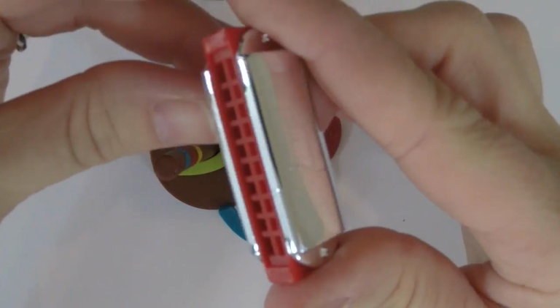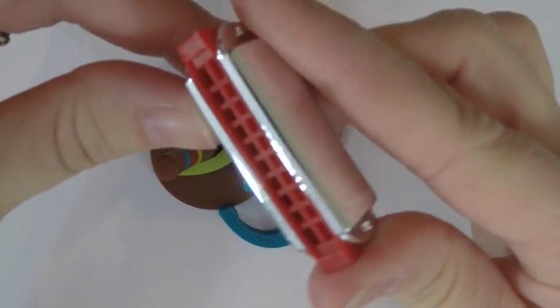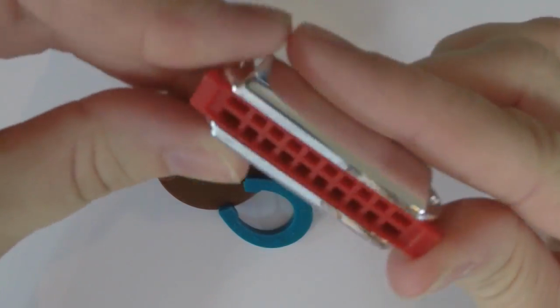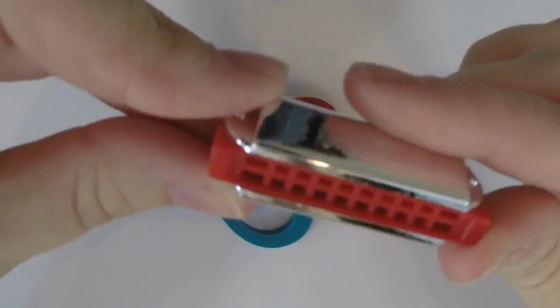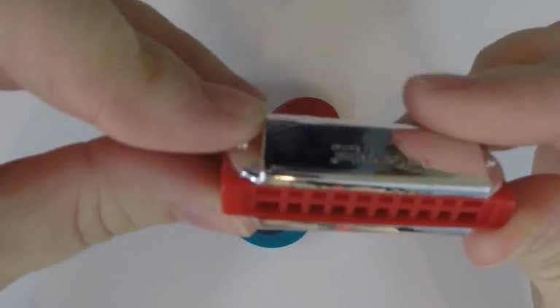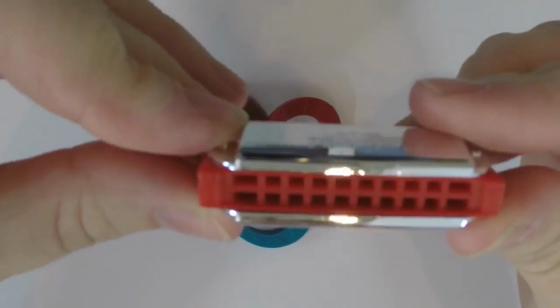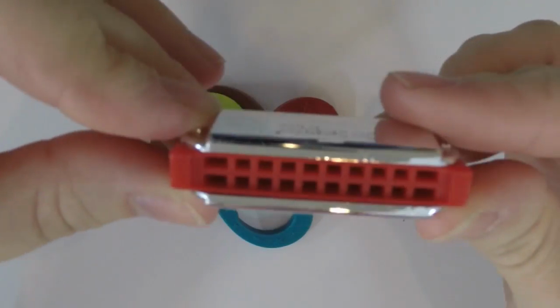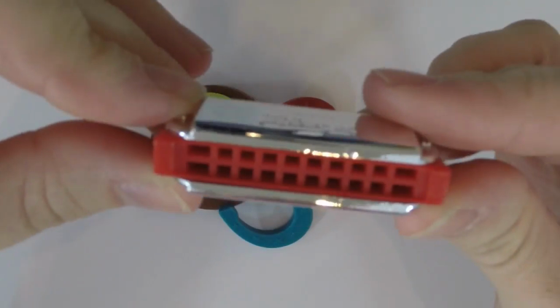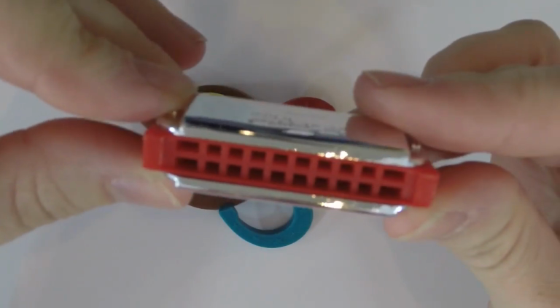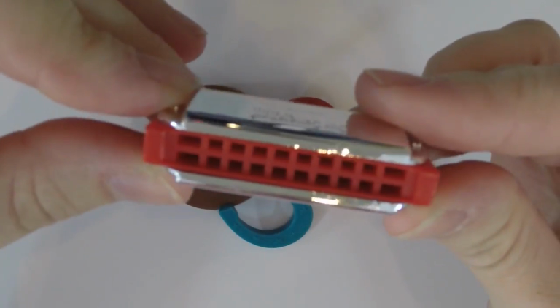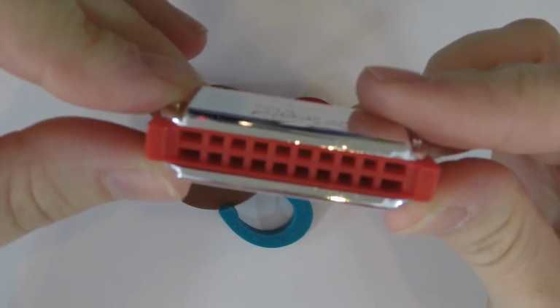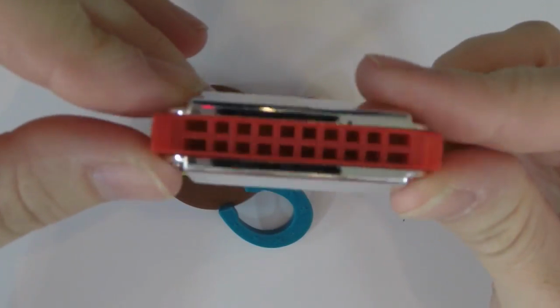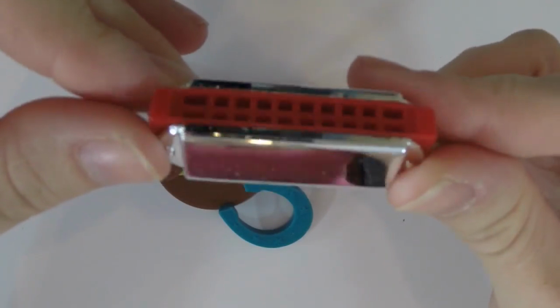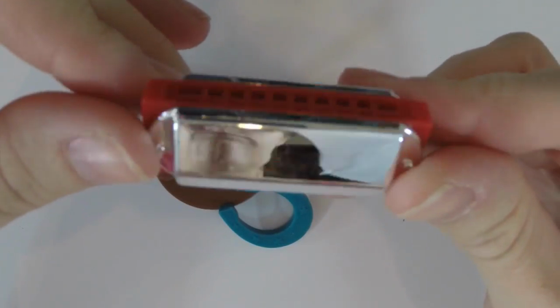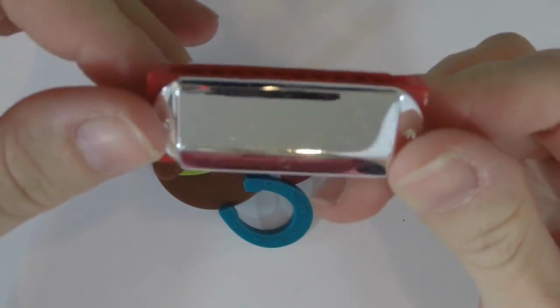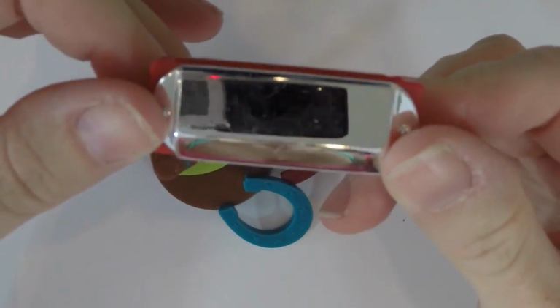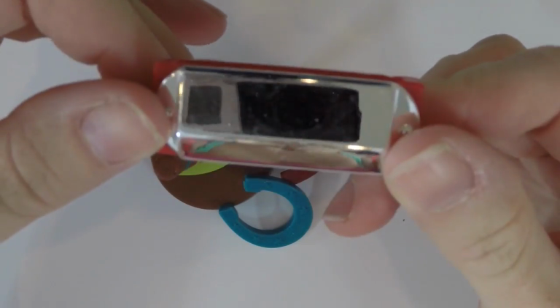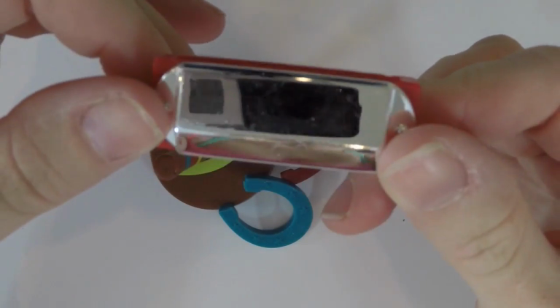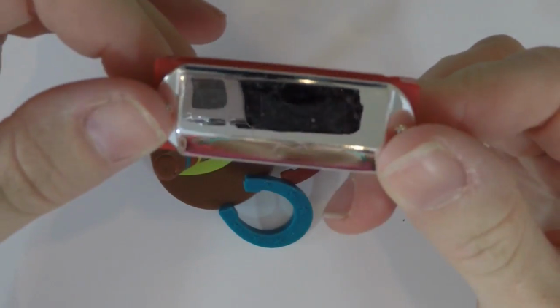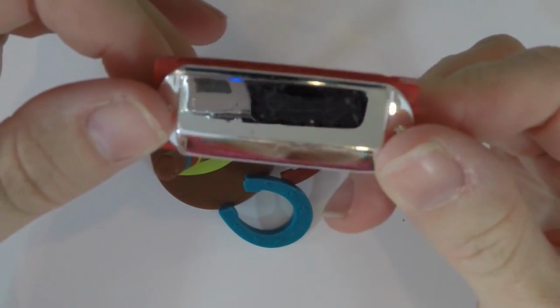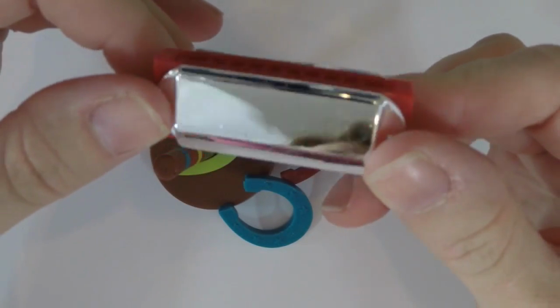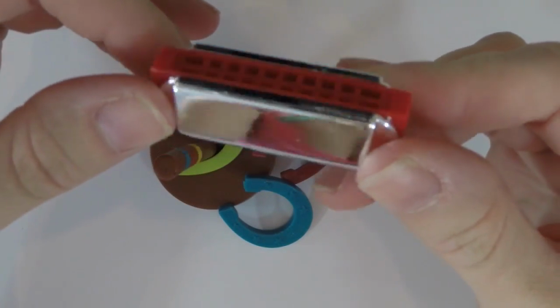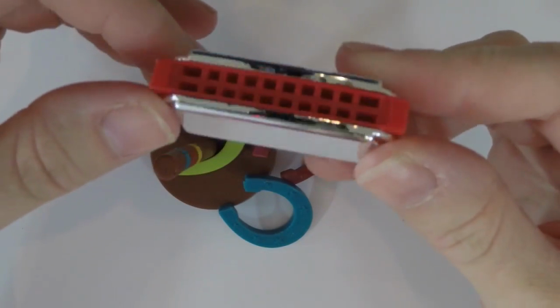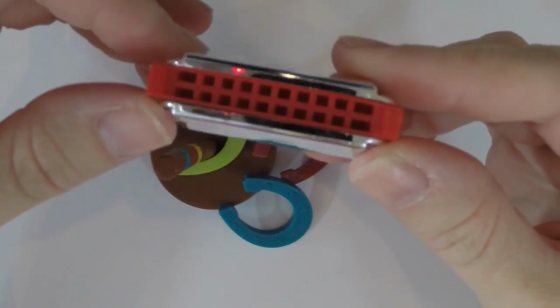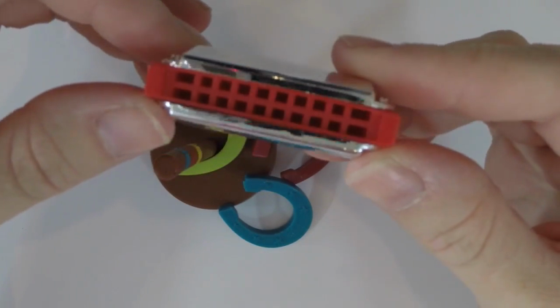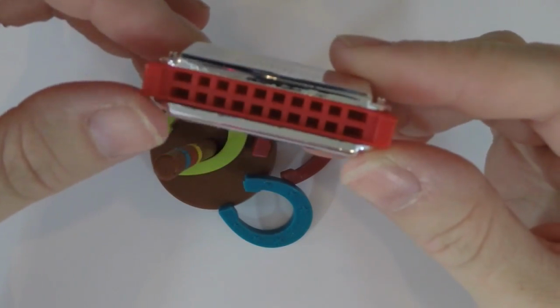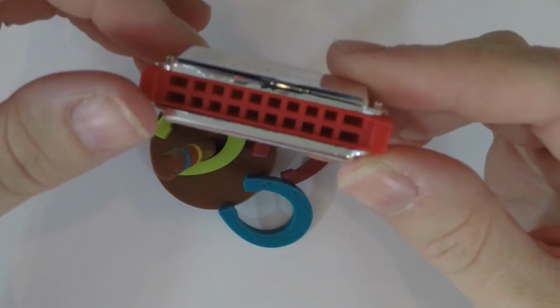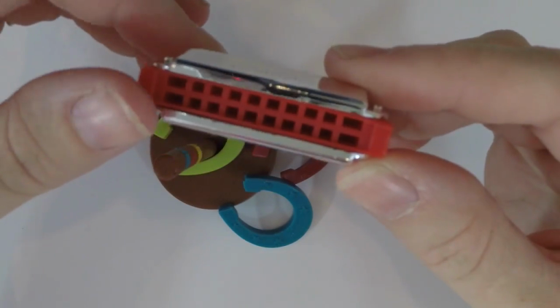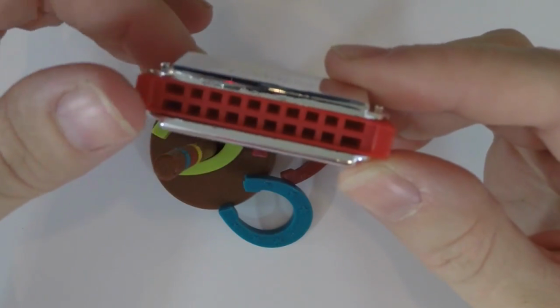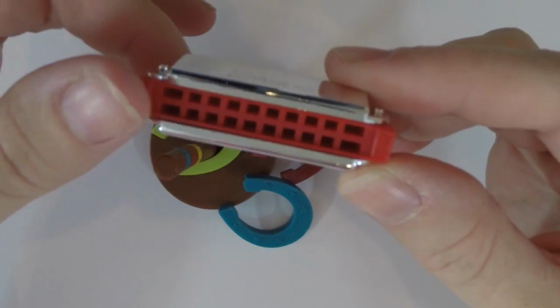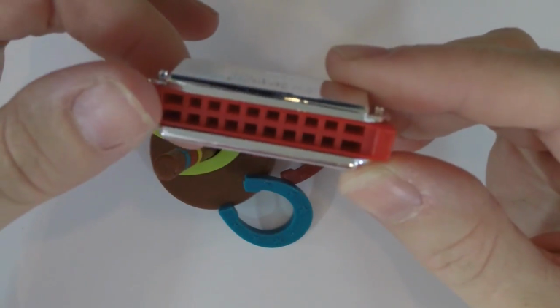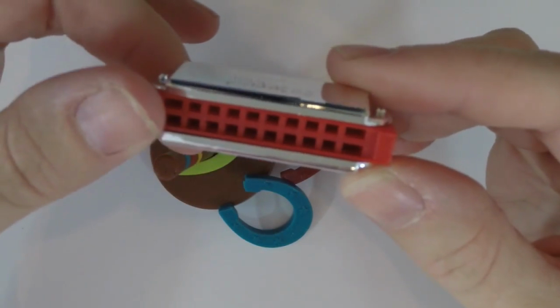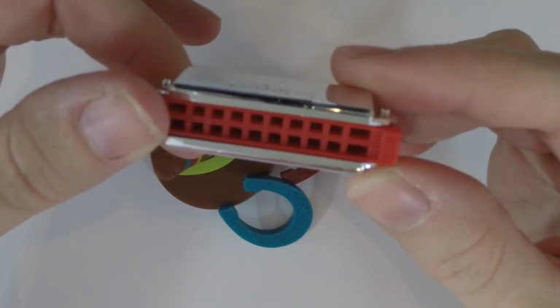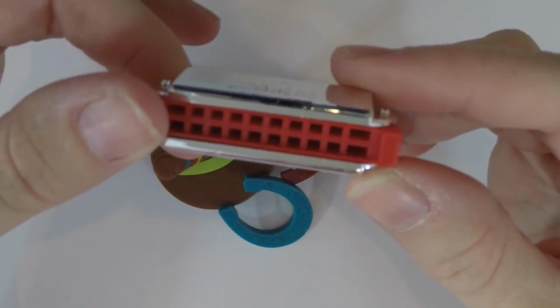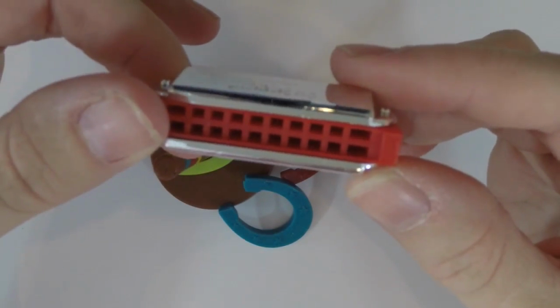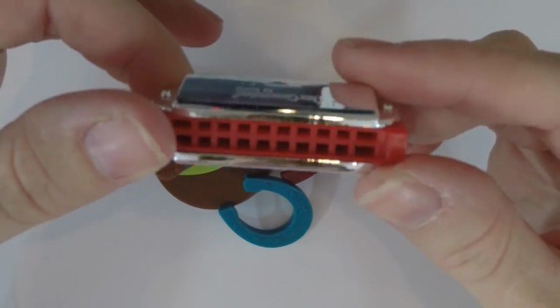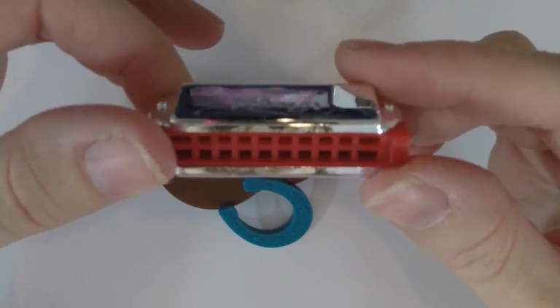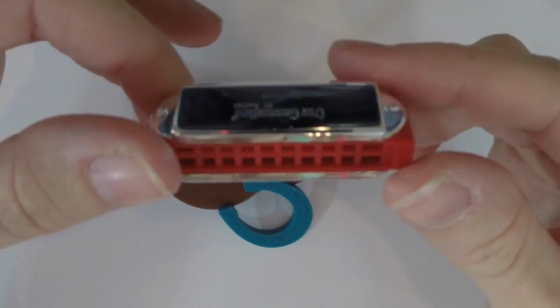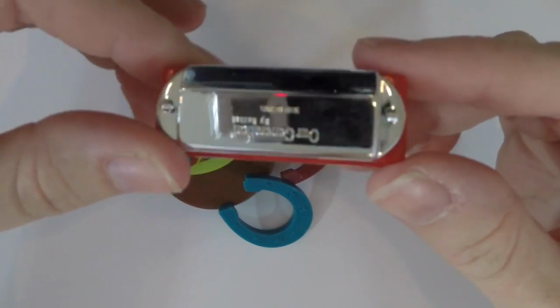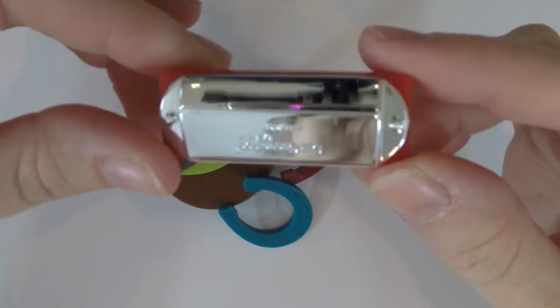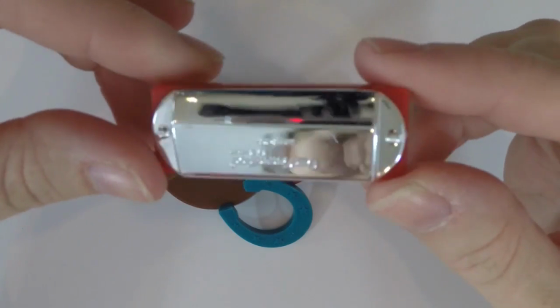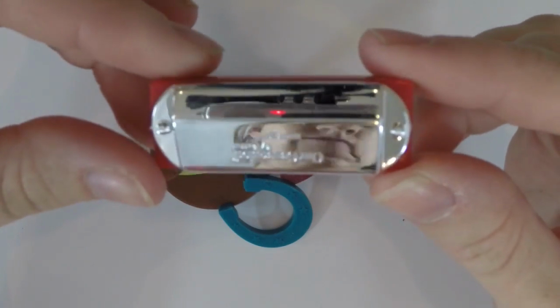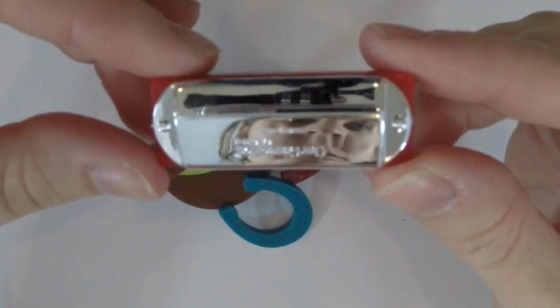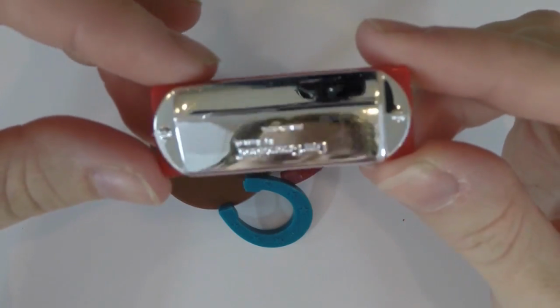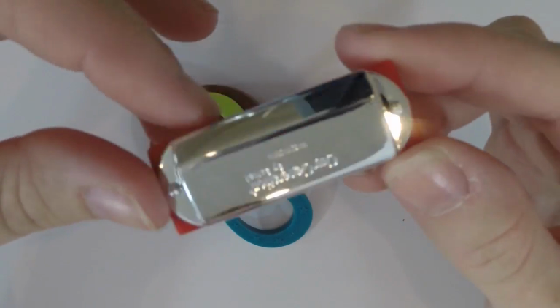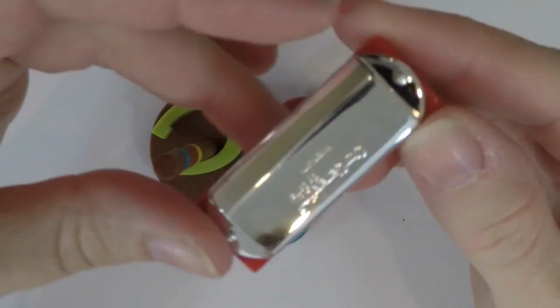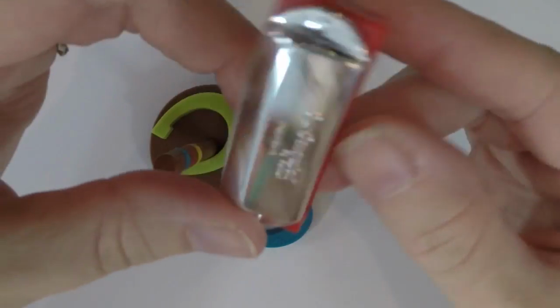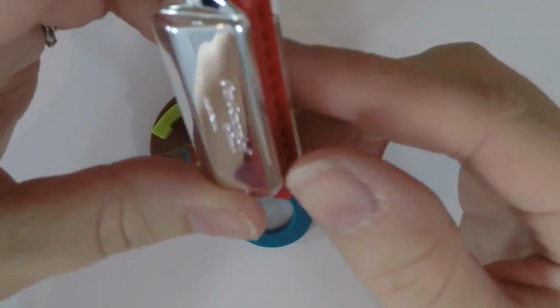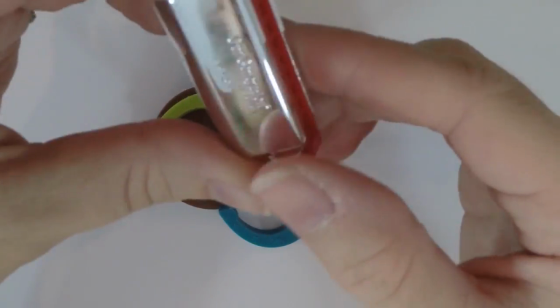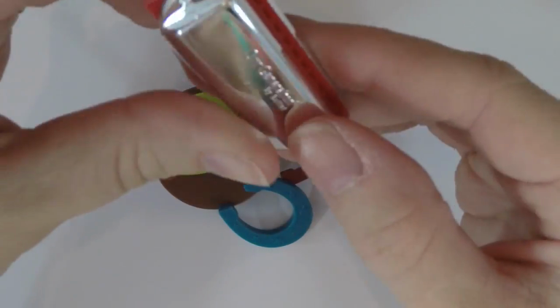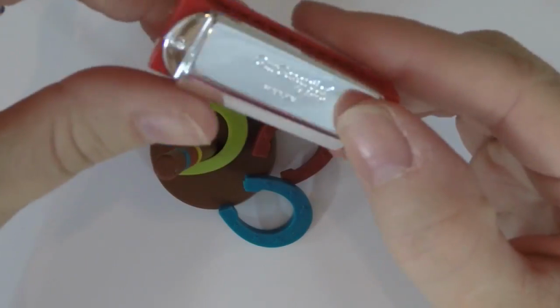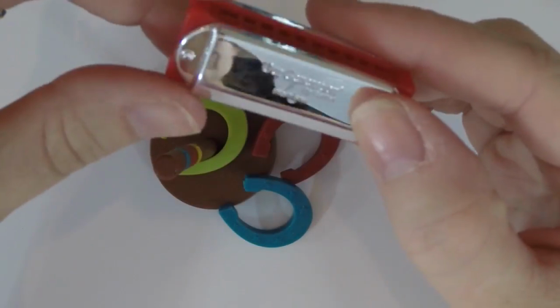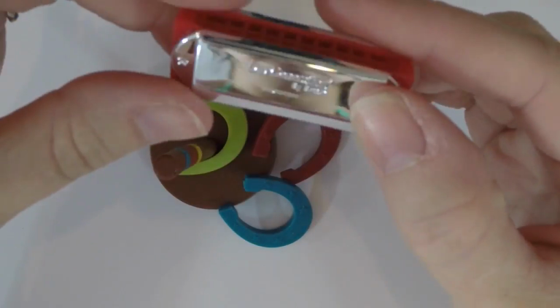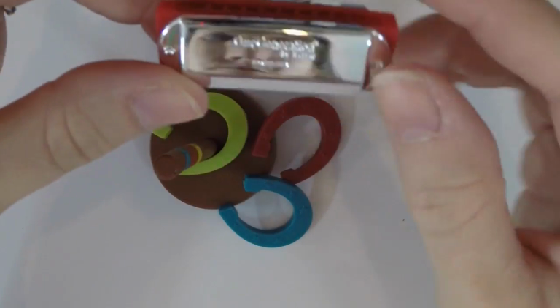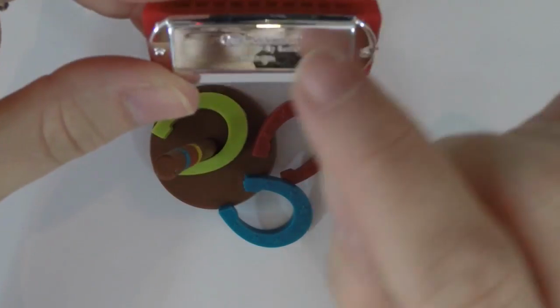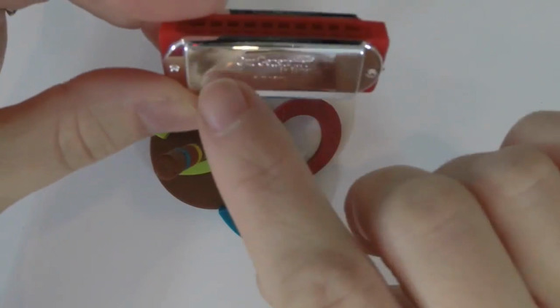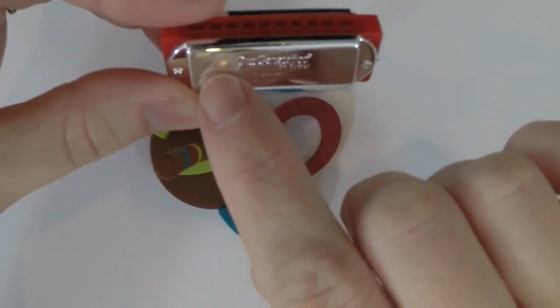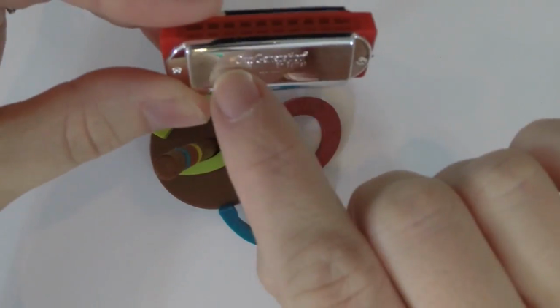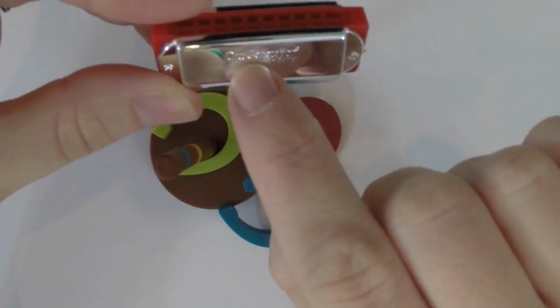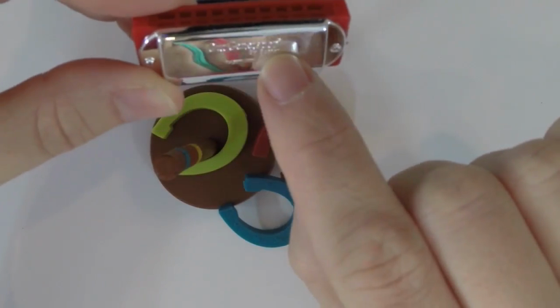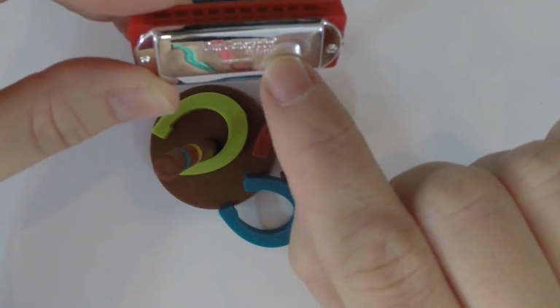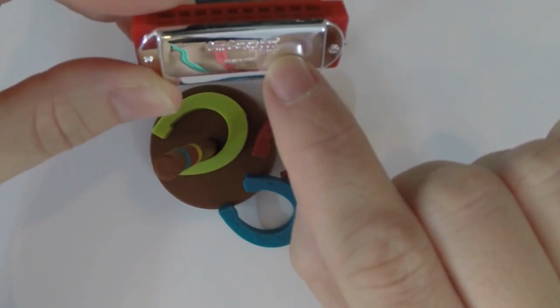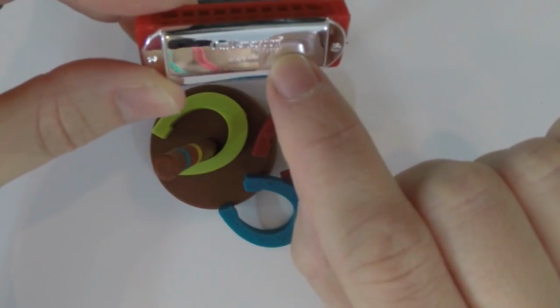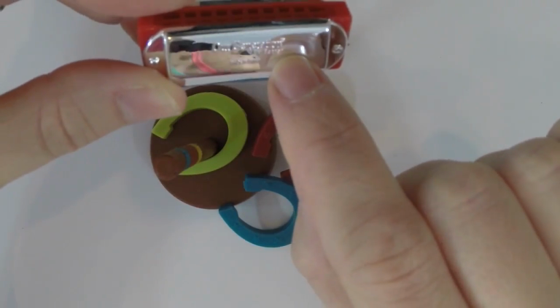Here's a harmonica. It's not real but it looks really cute and it has the logo on the front — Our Generation.